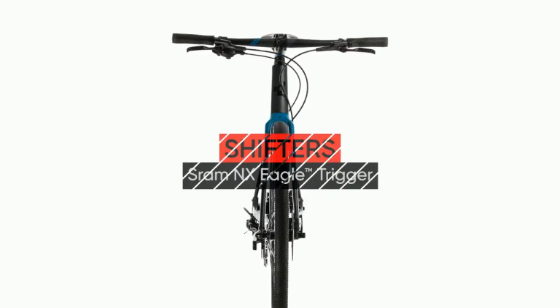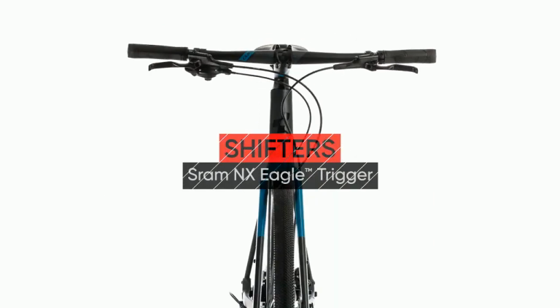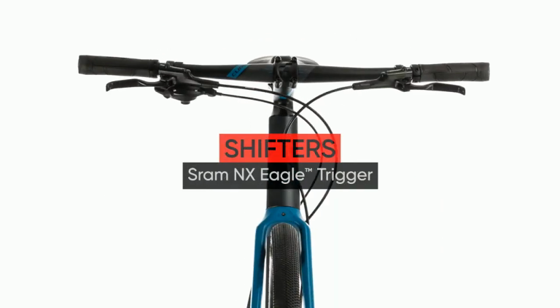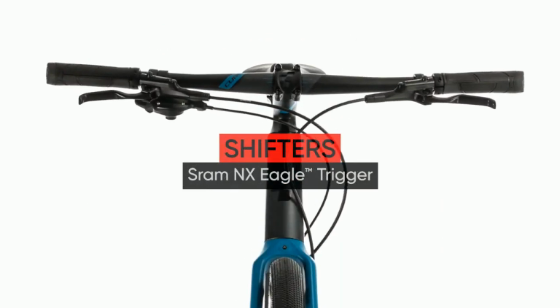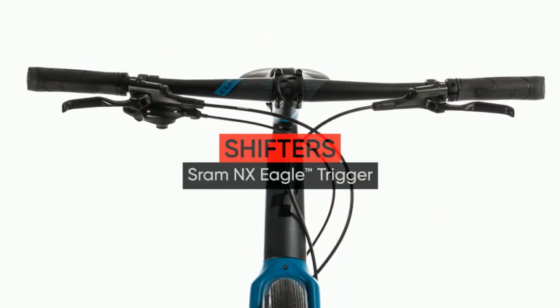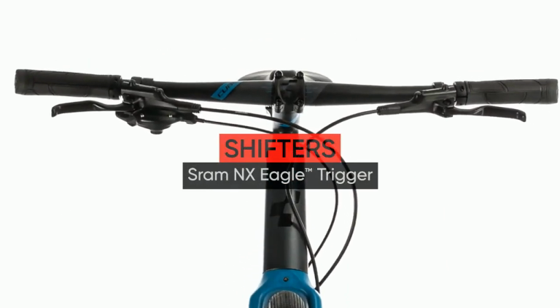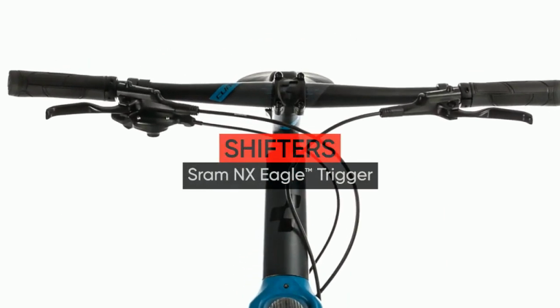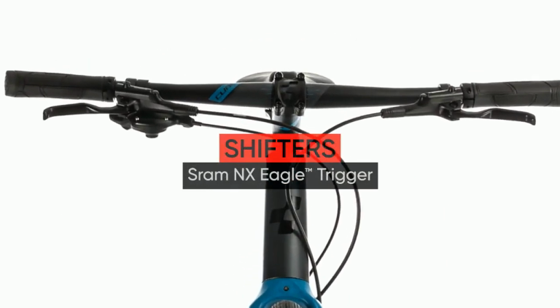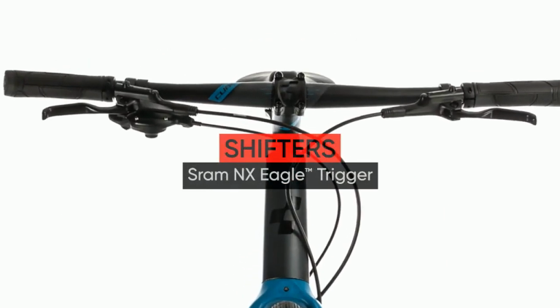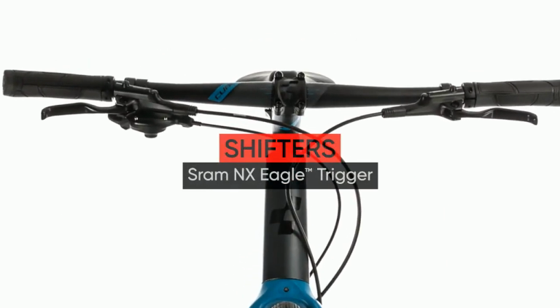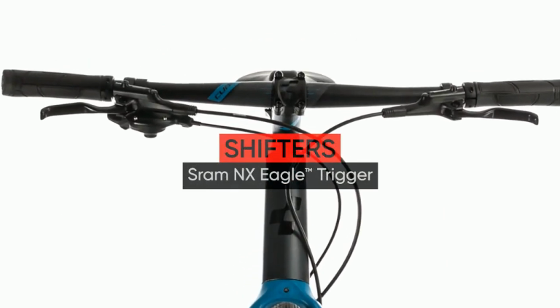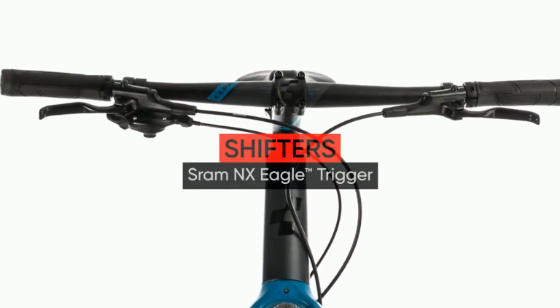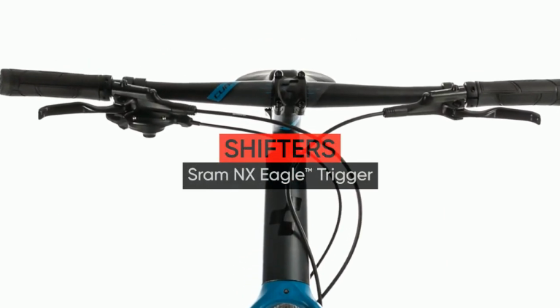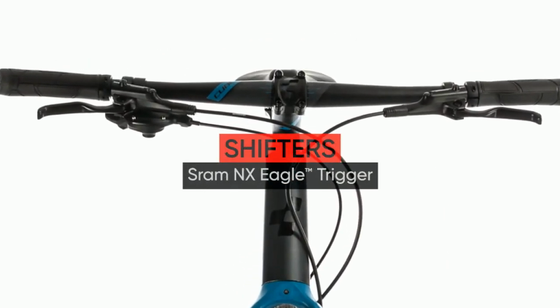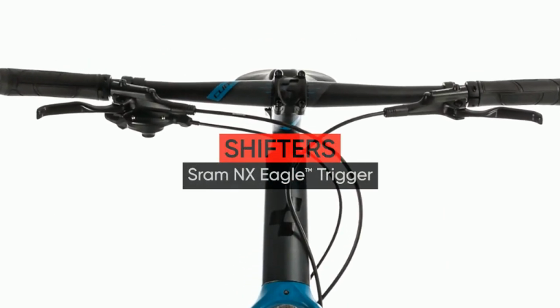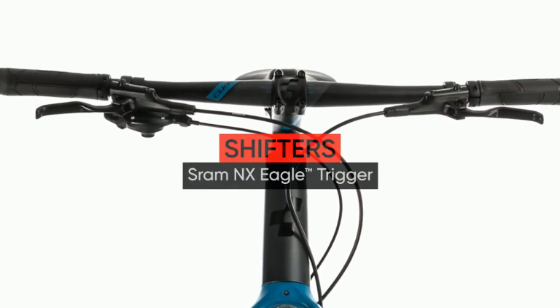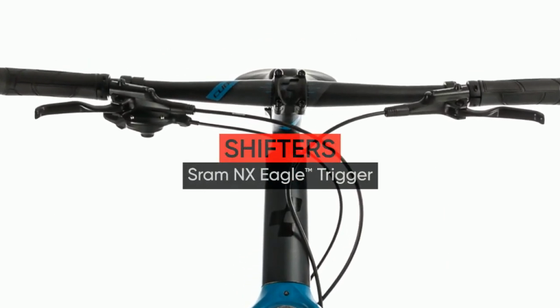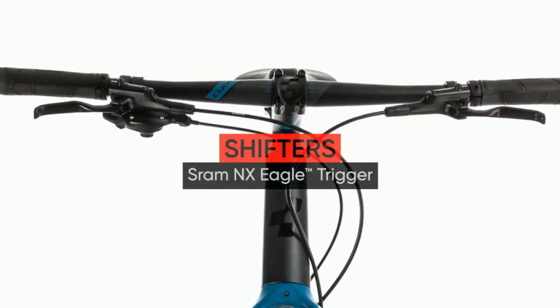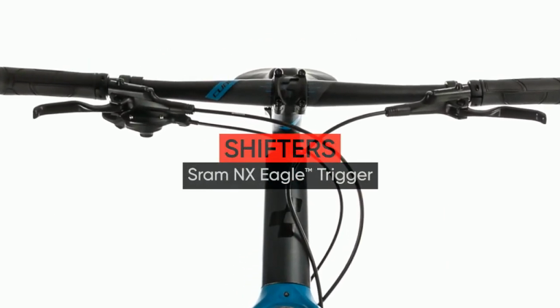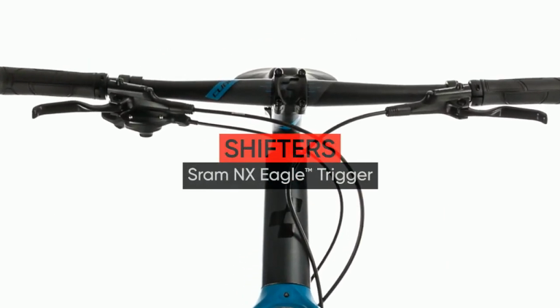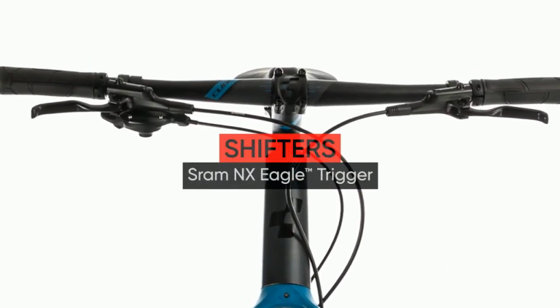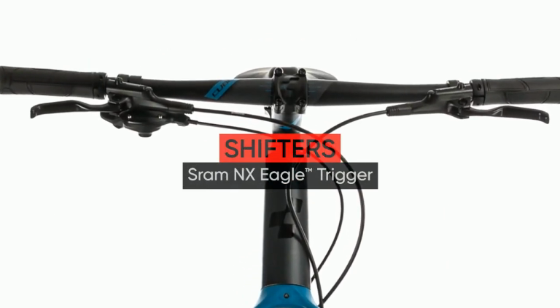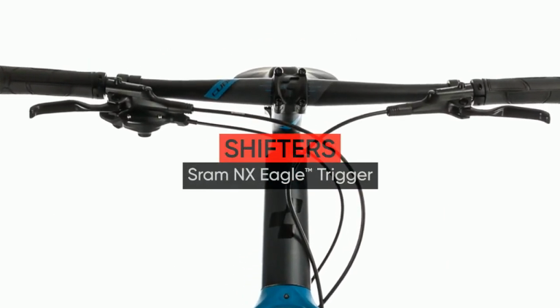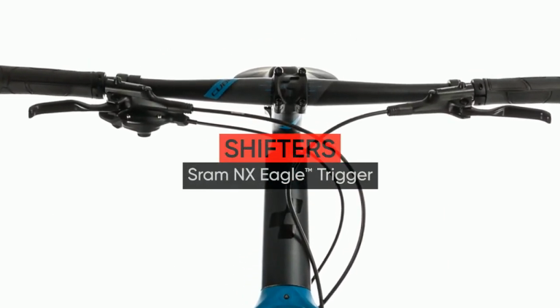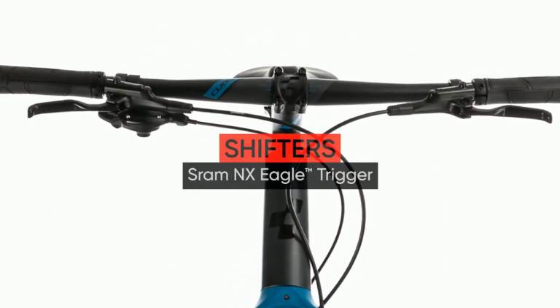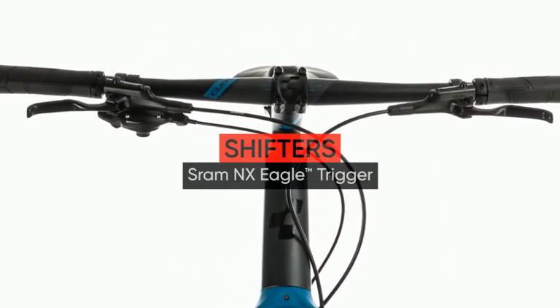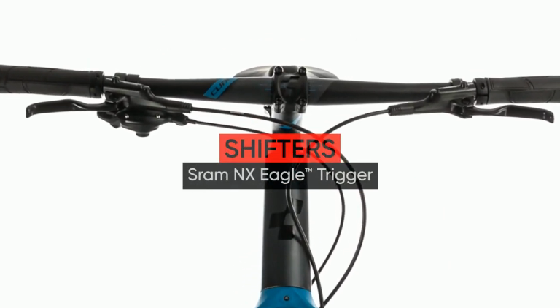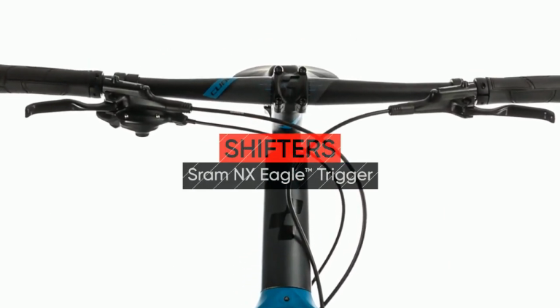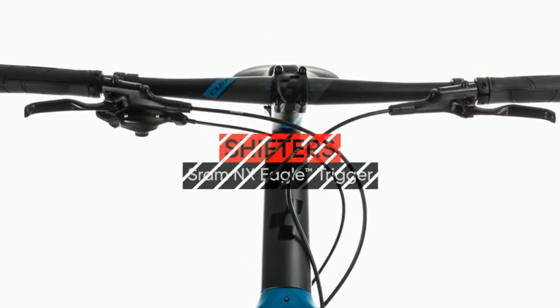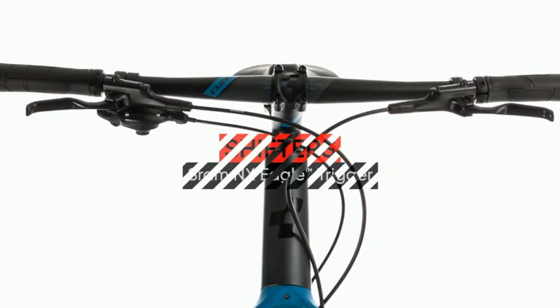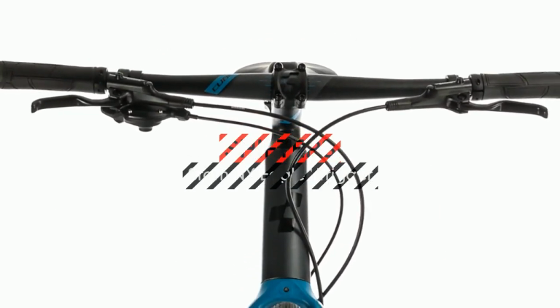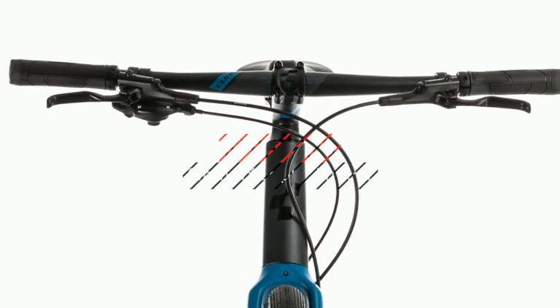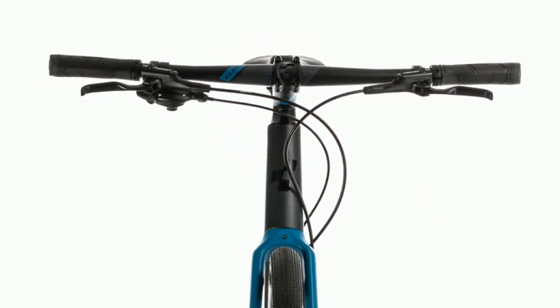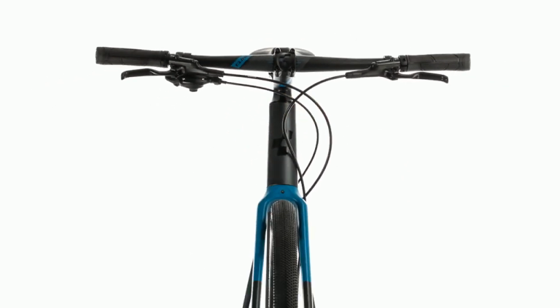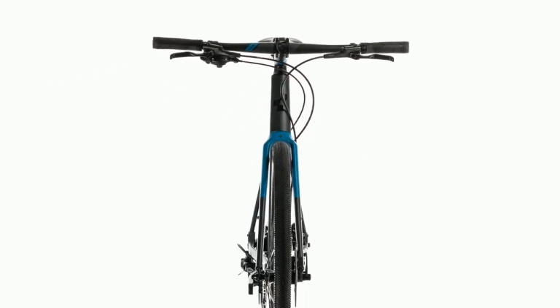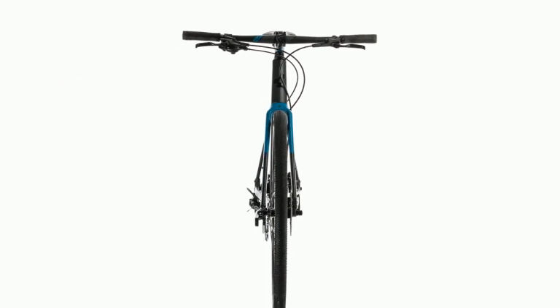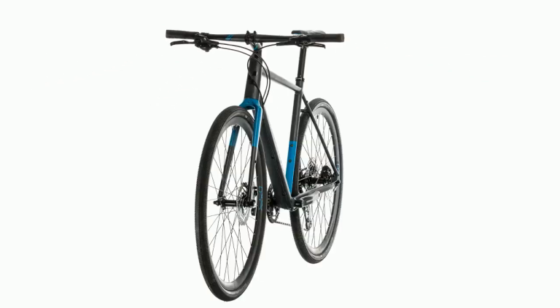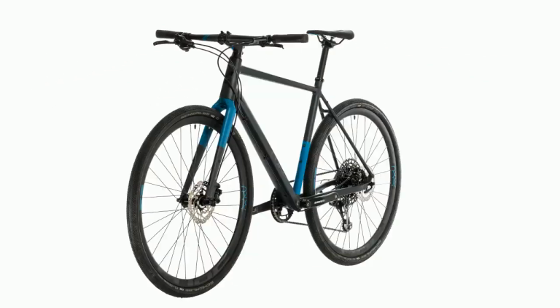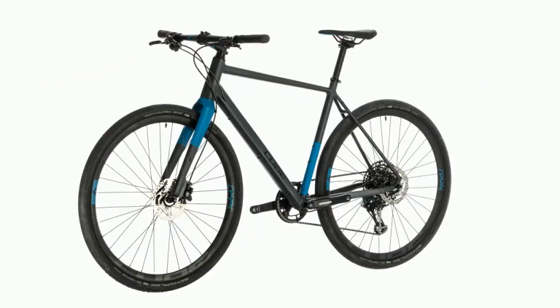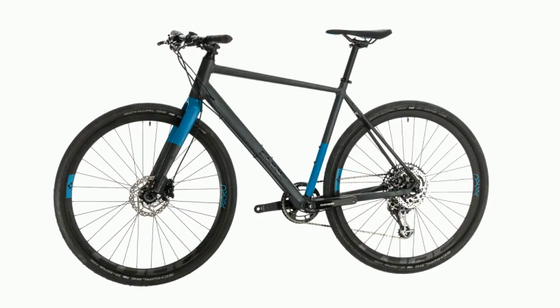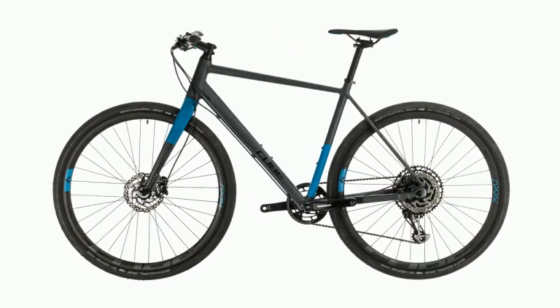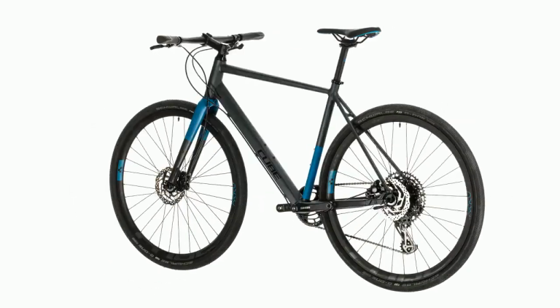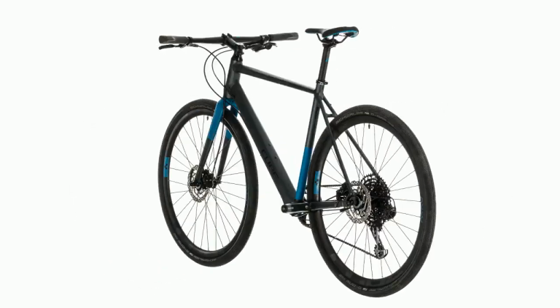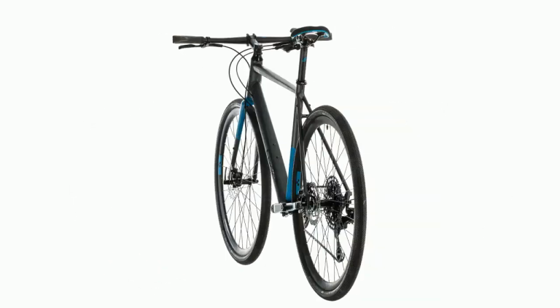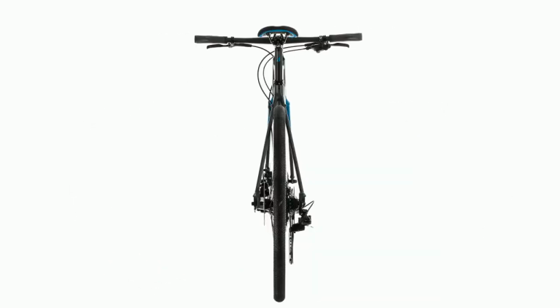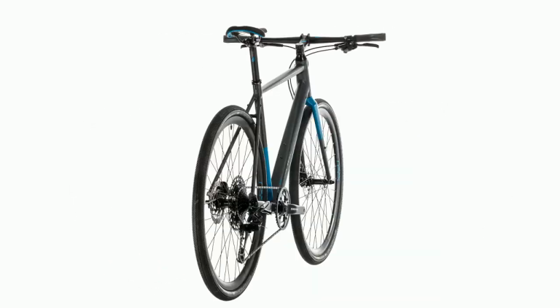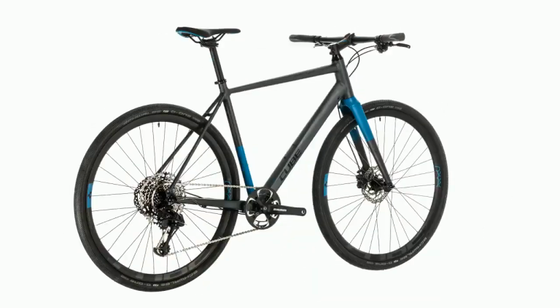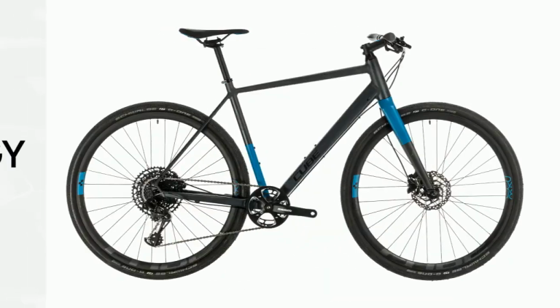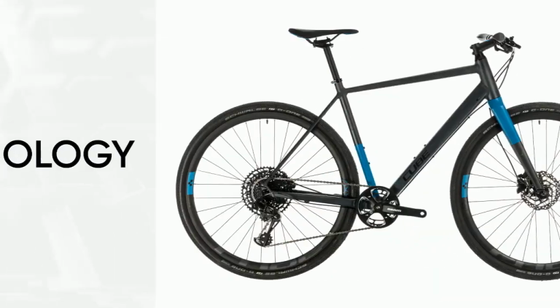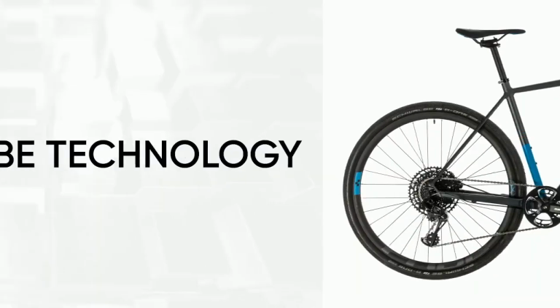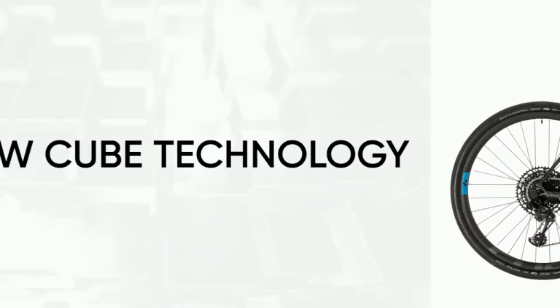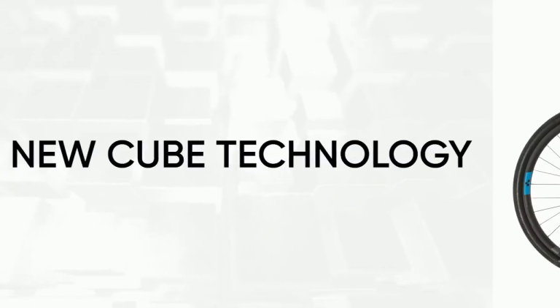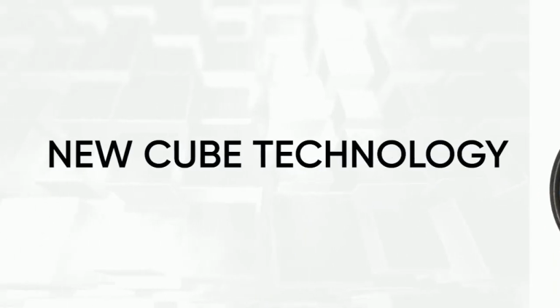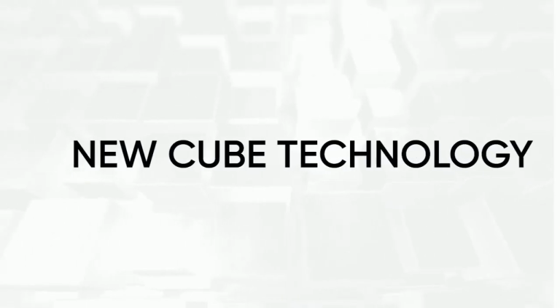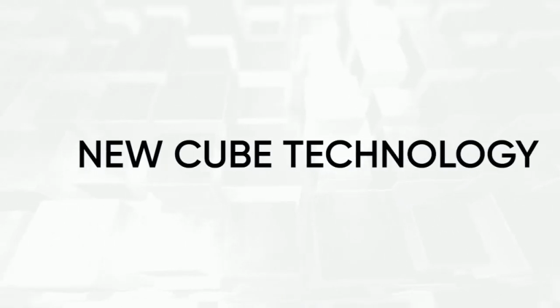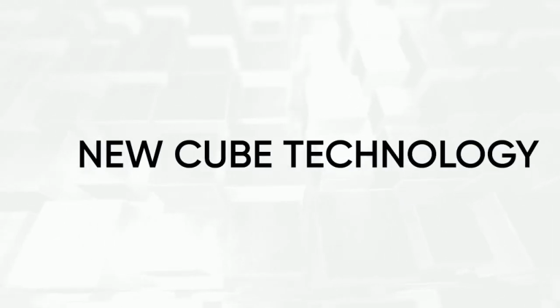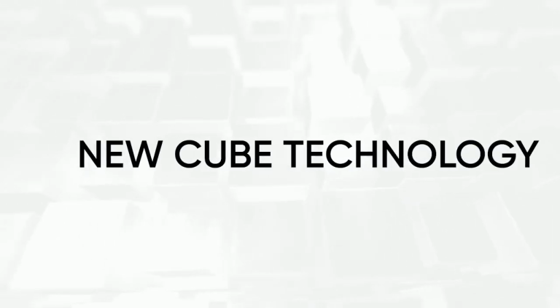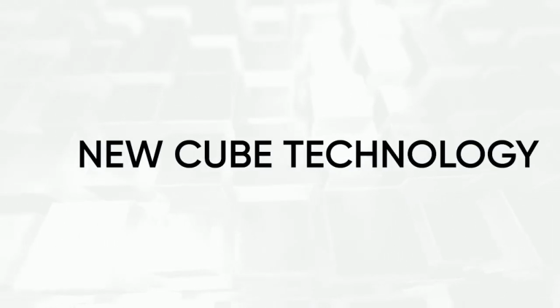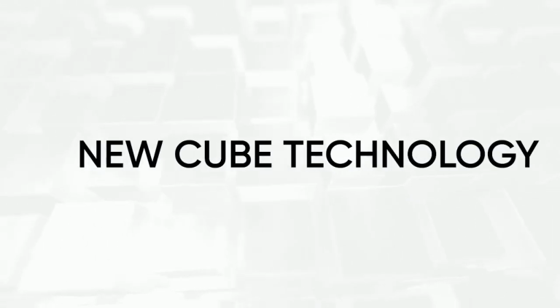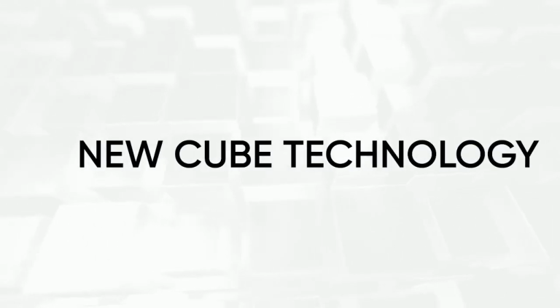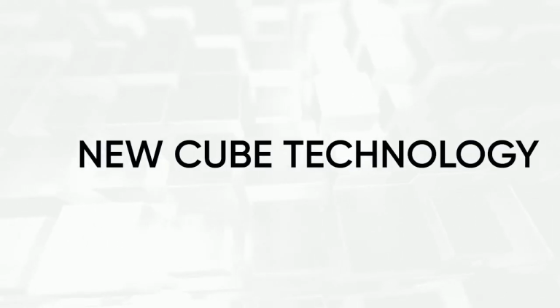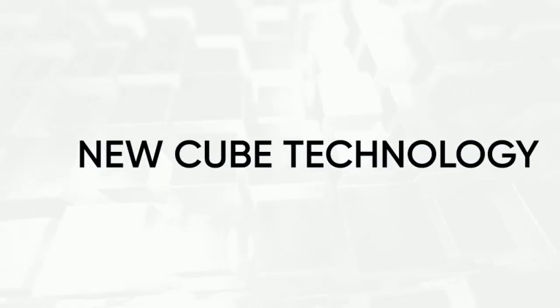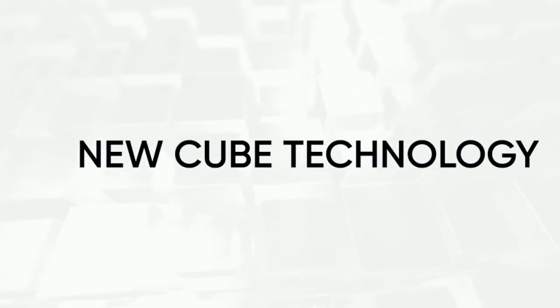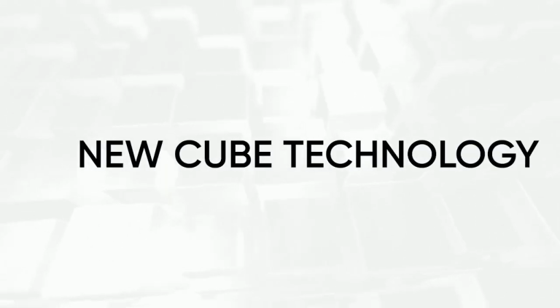There's nothing here that you don't need, but everything that you do. Experience cycling in its purest form — ride the SL Road Pro.